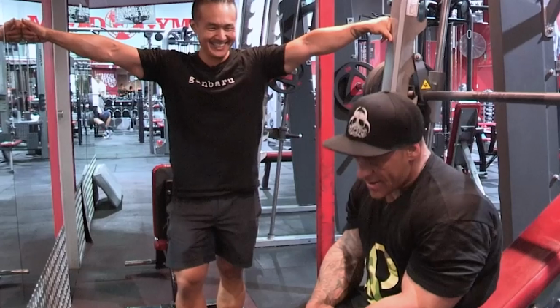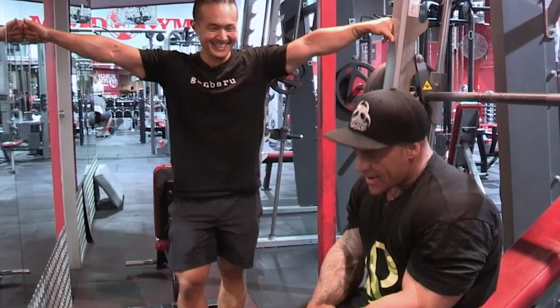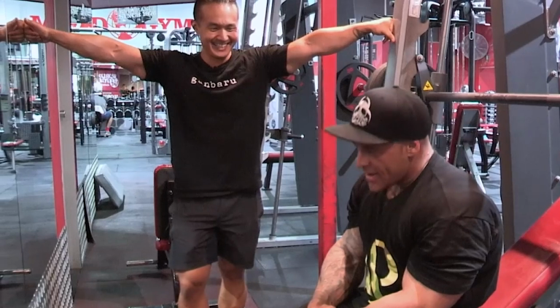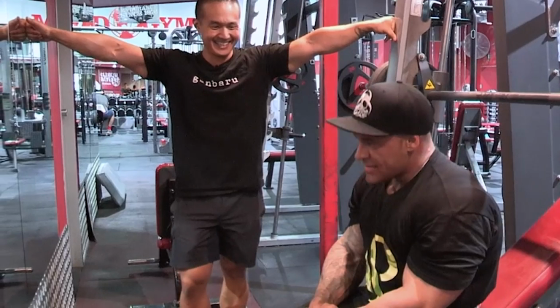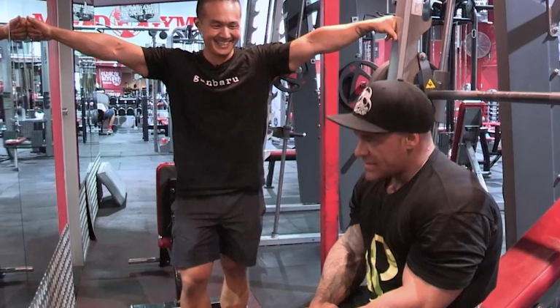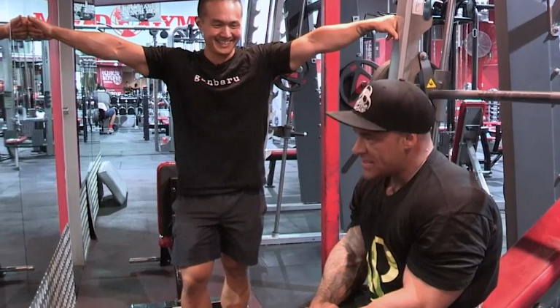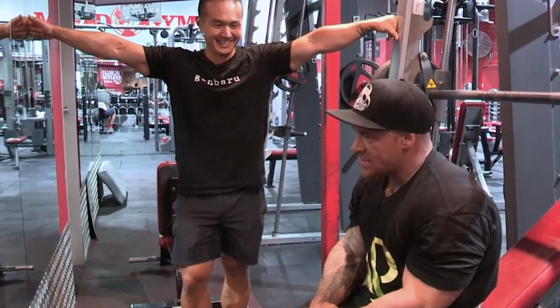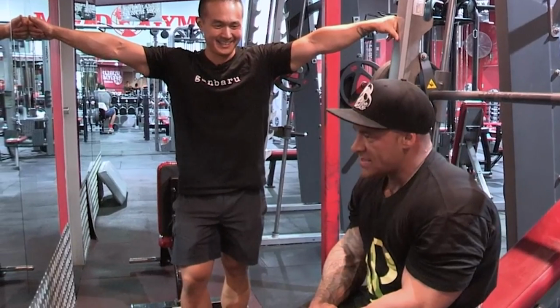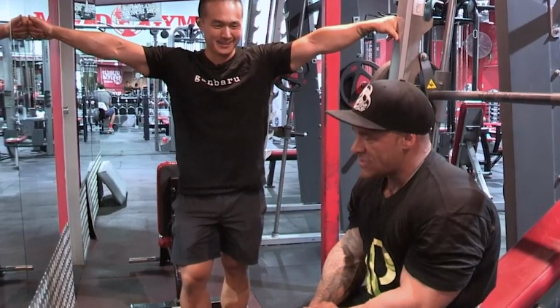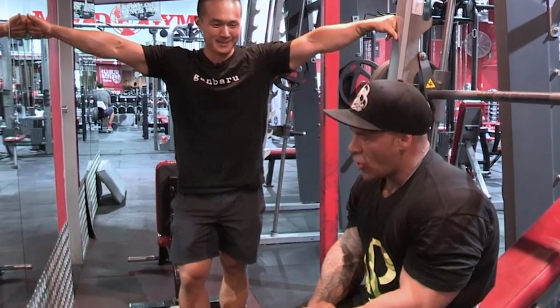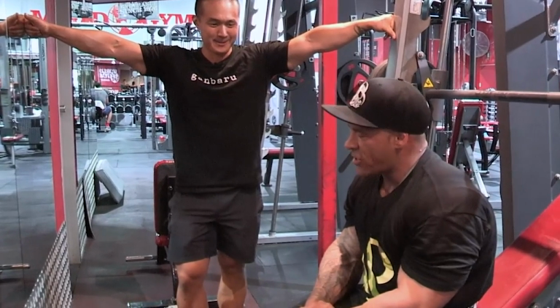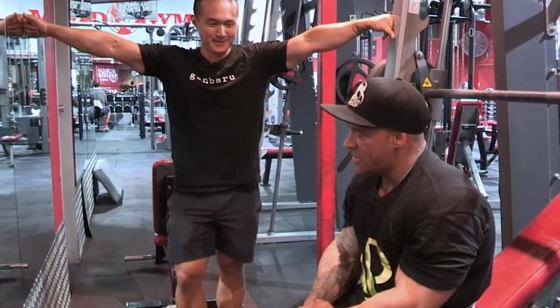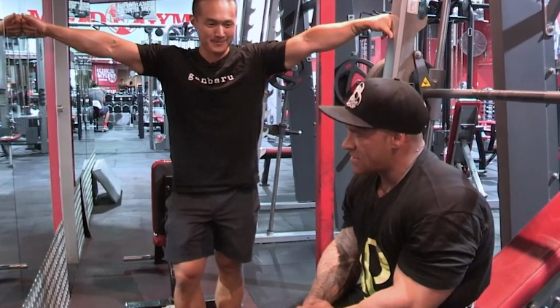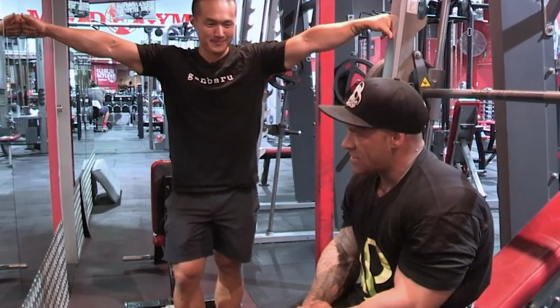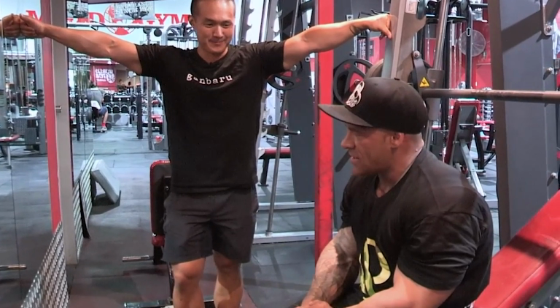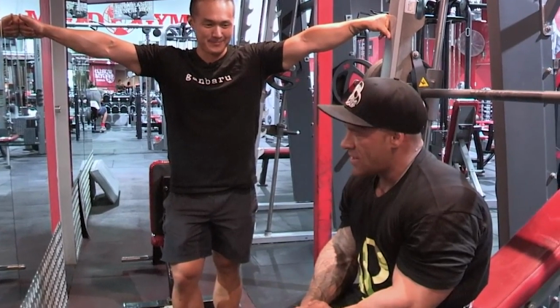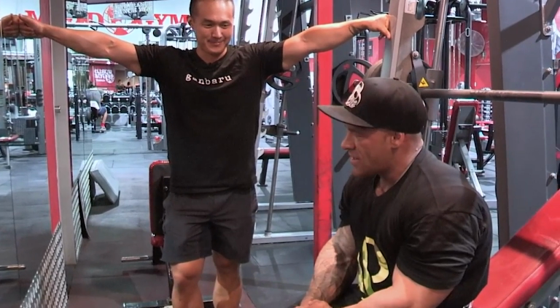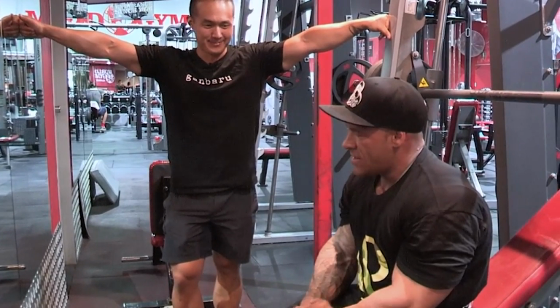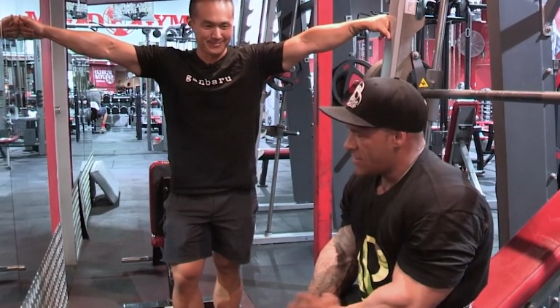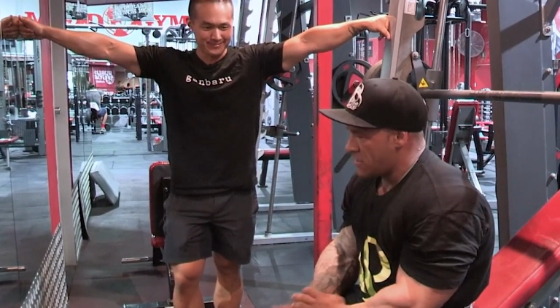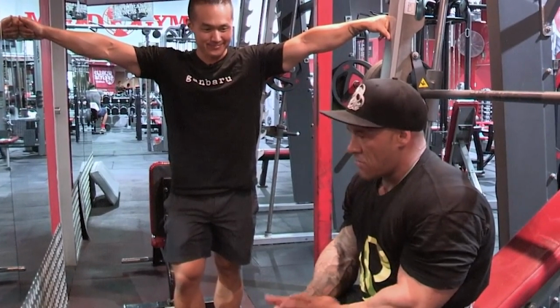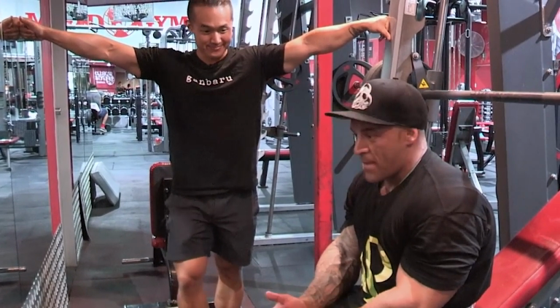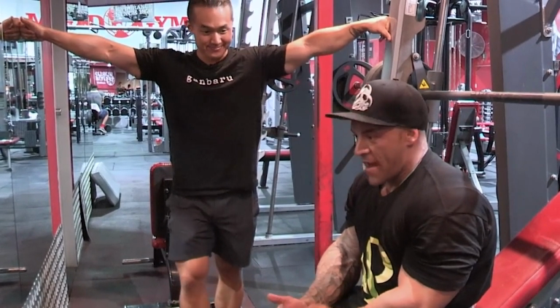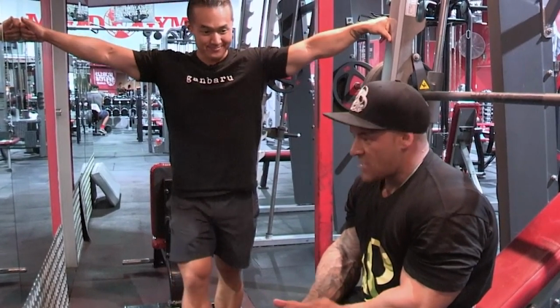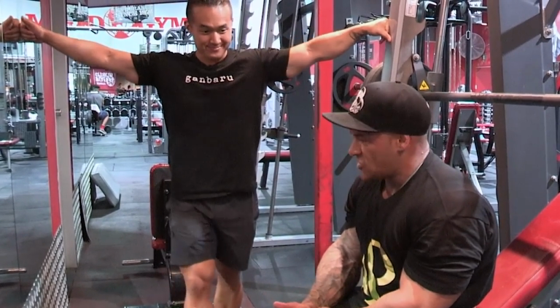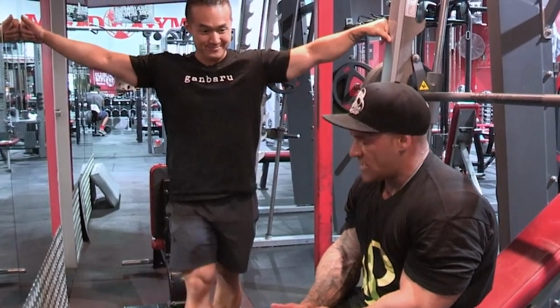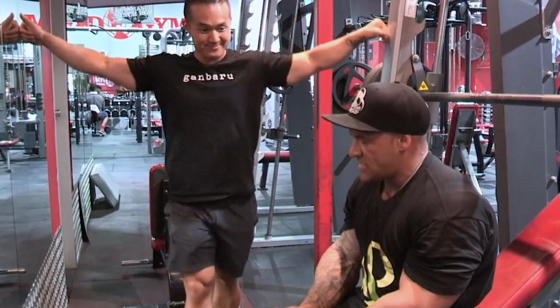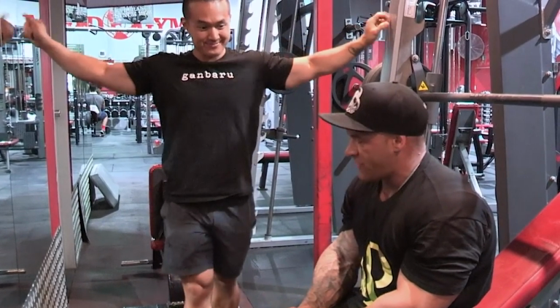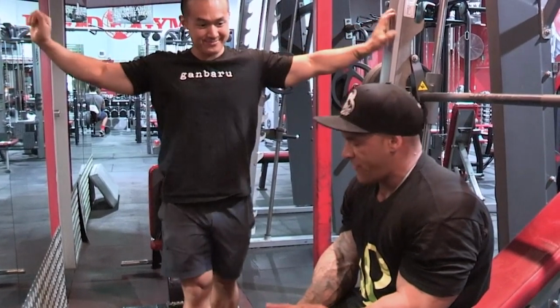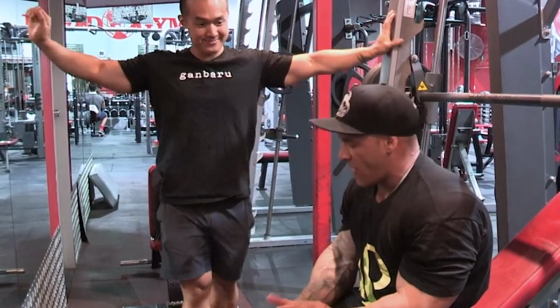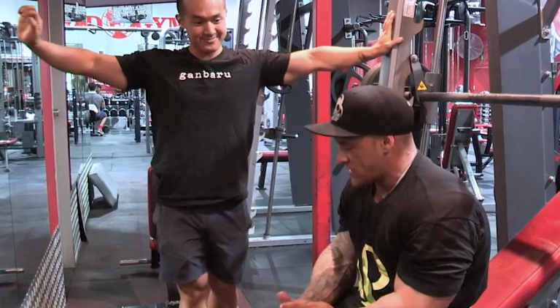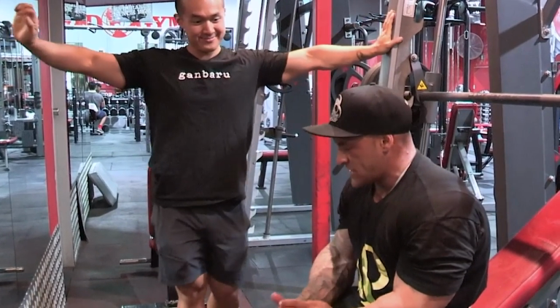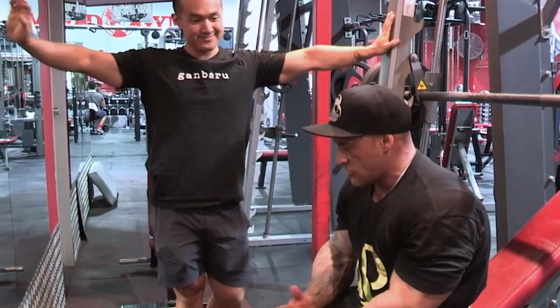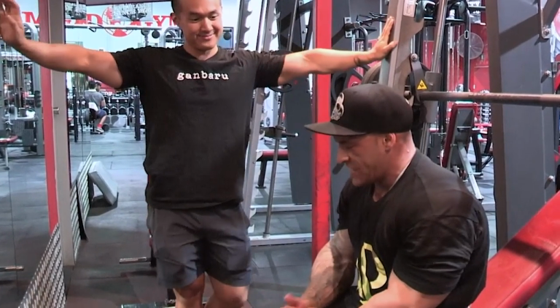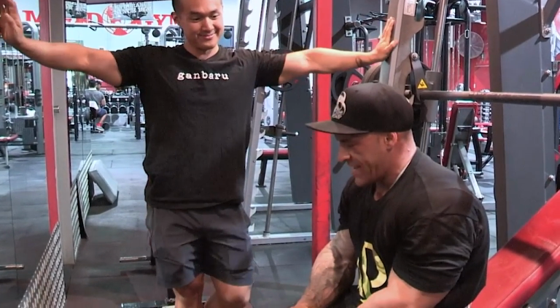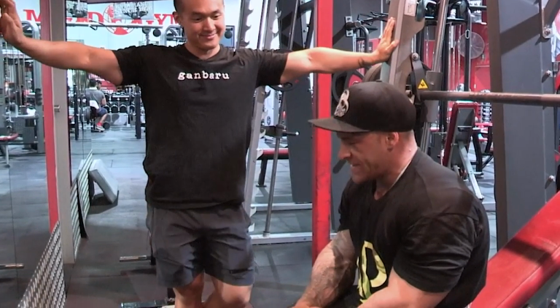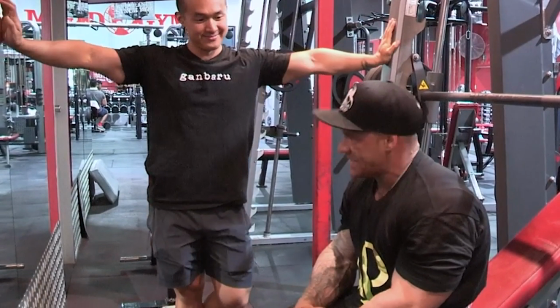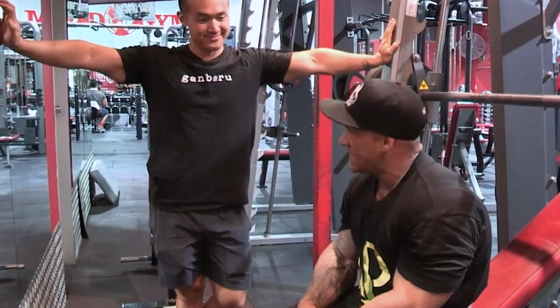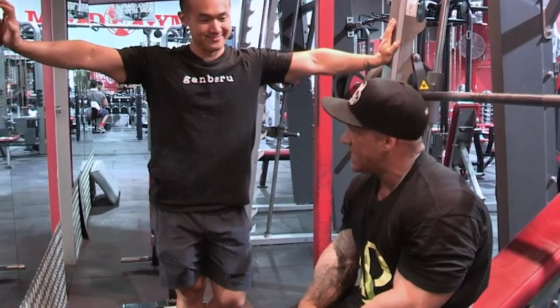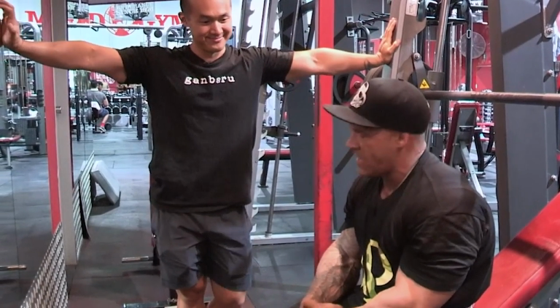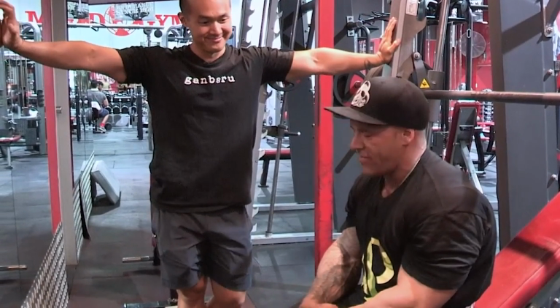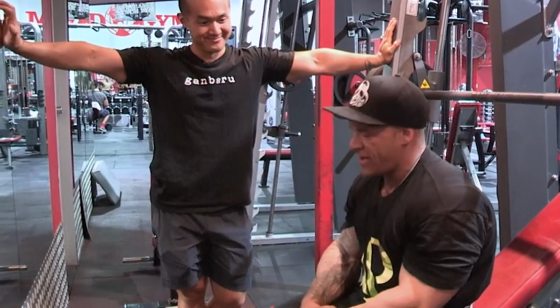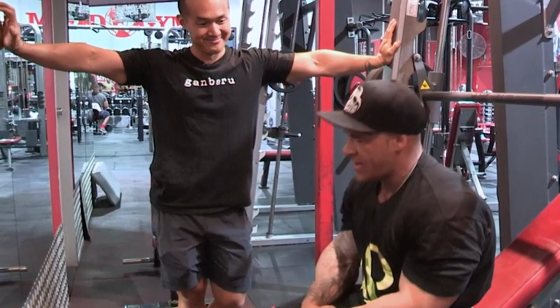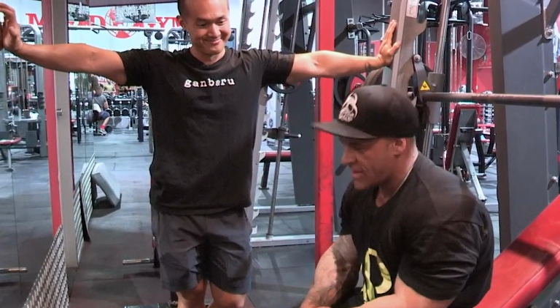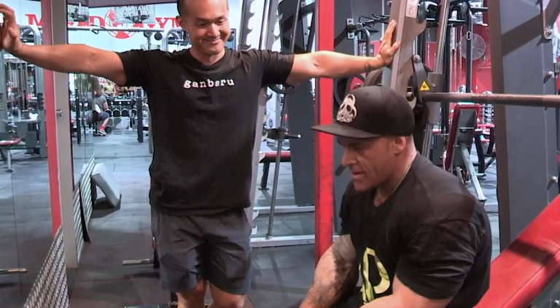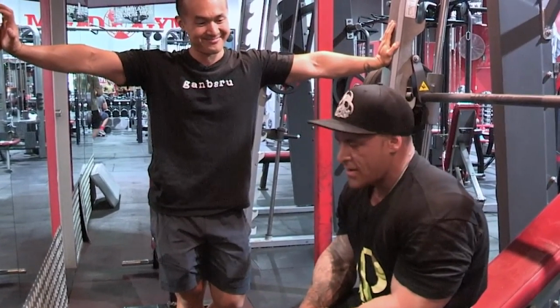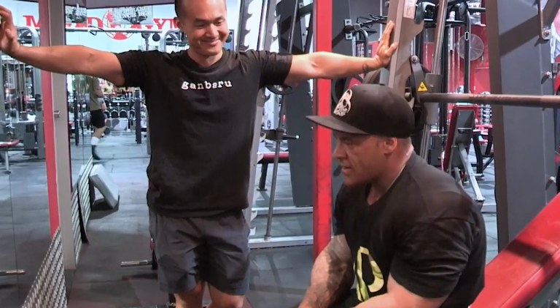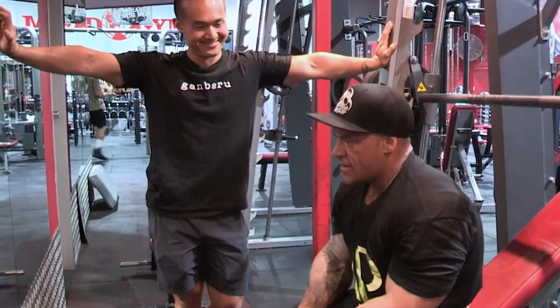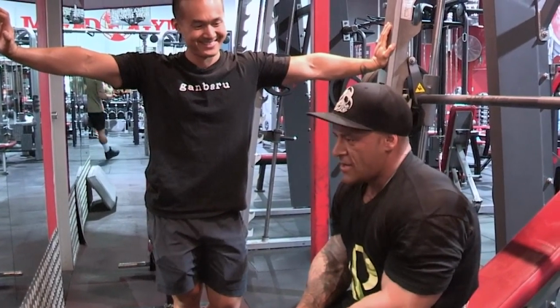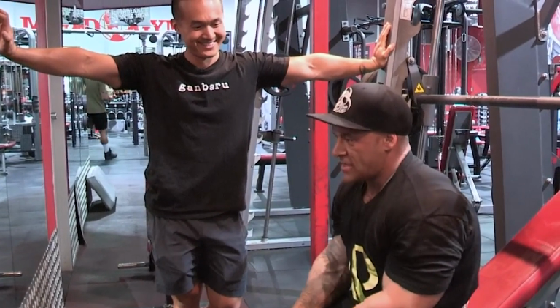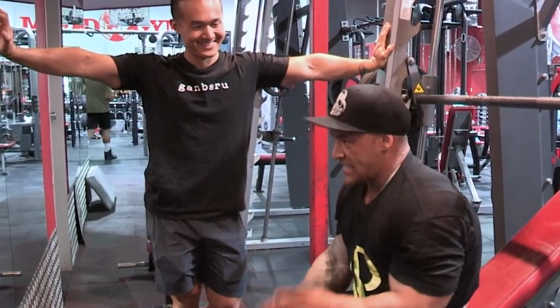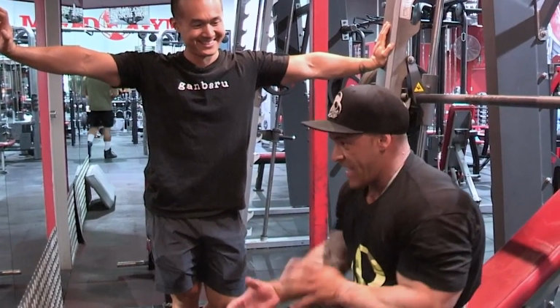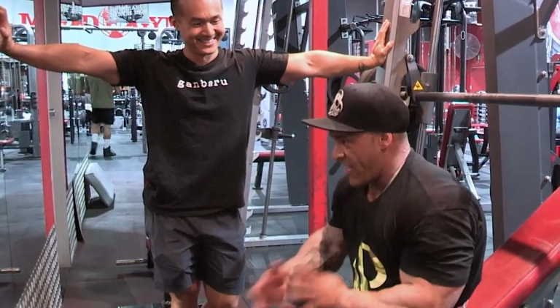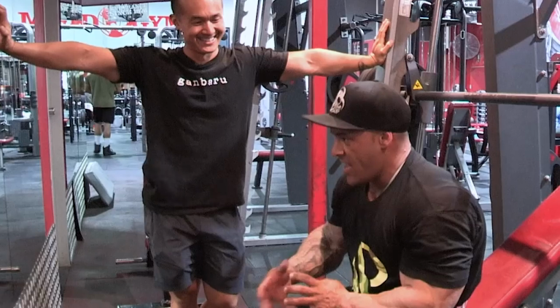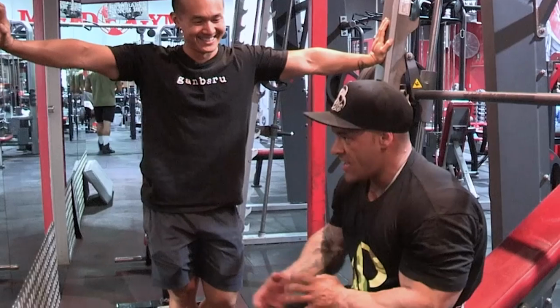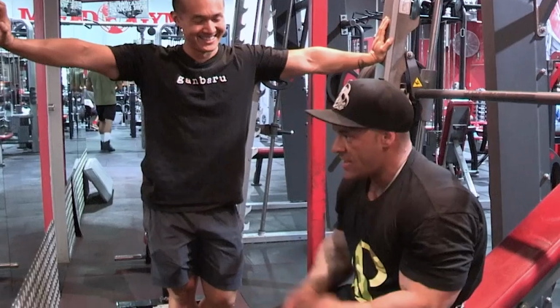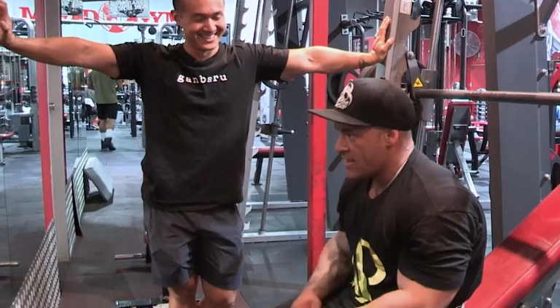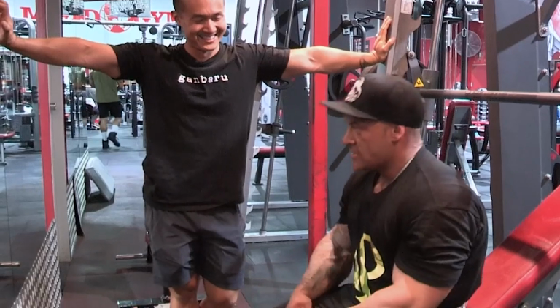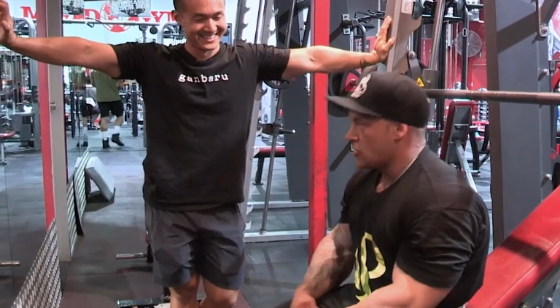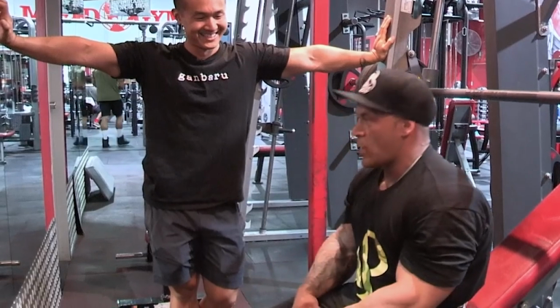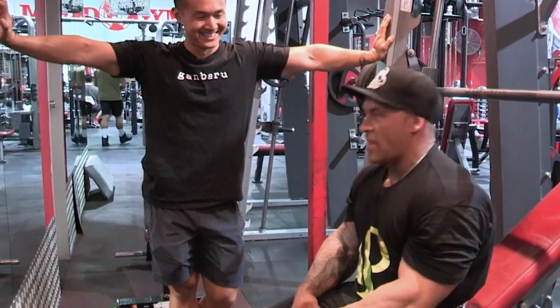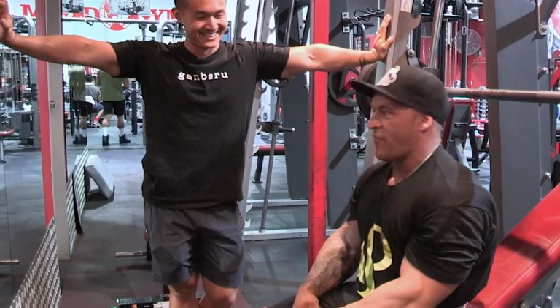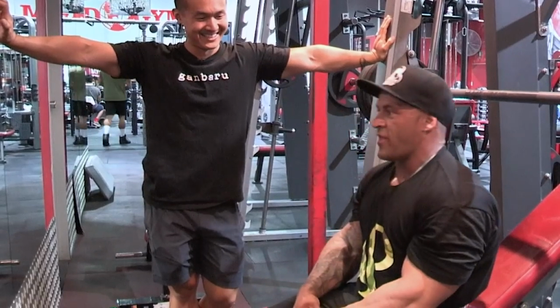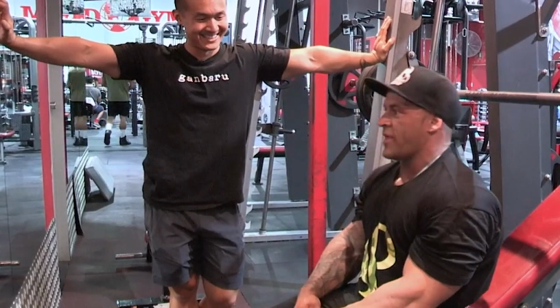This is the sorest my back and chest have felt simultaneously ever. It's a weird feeling.